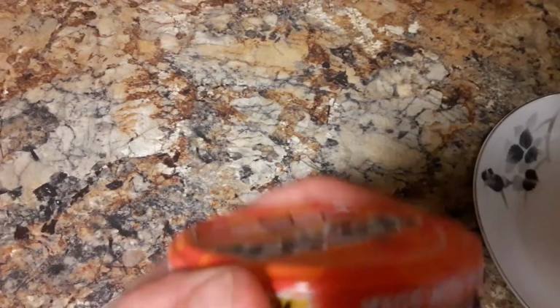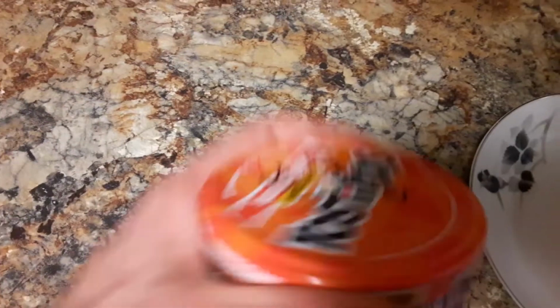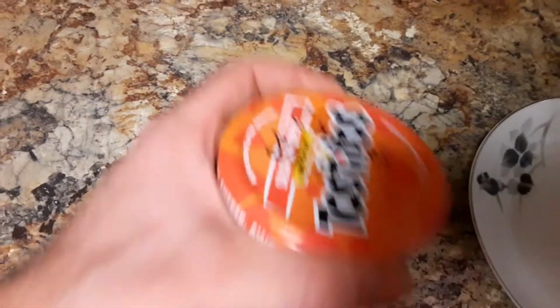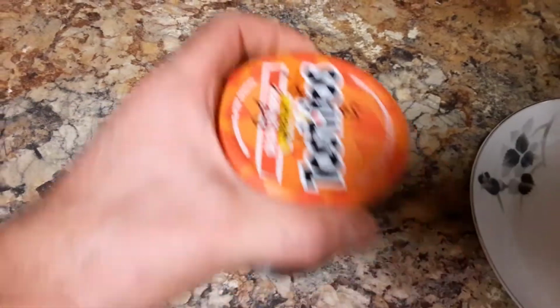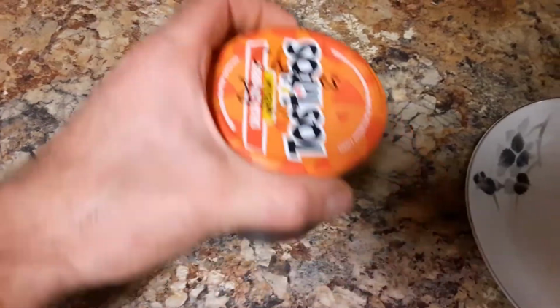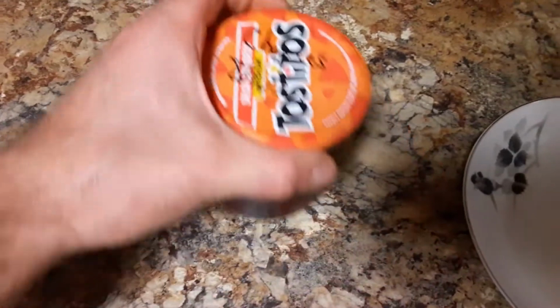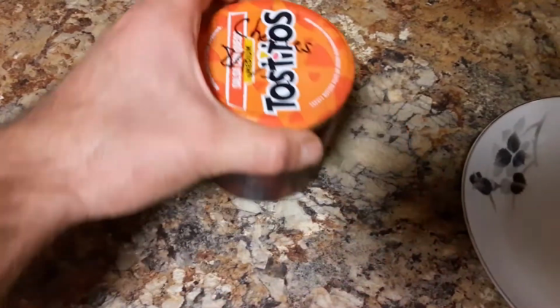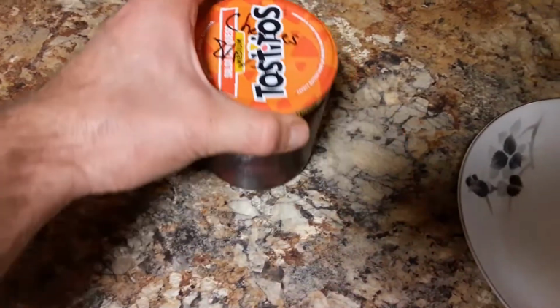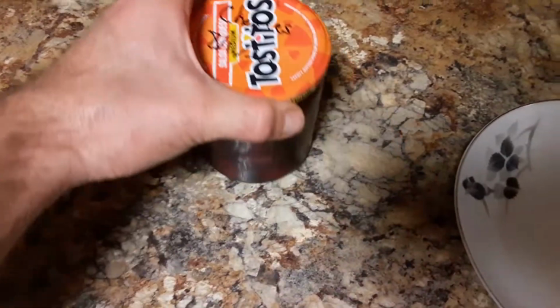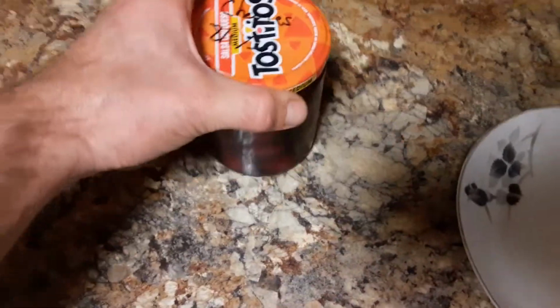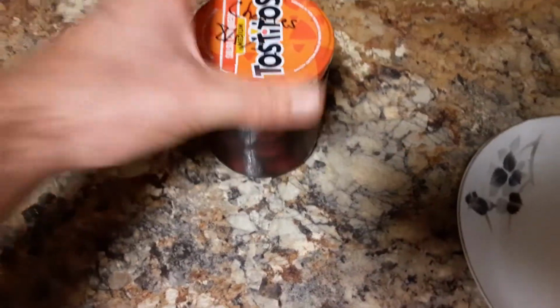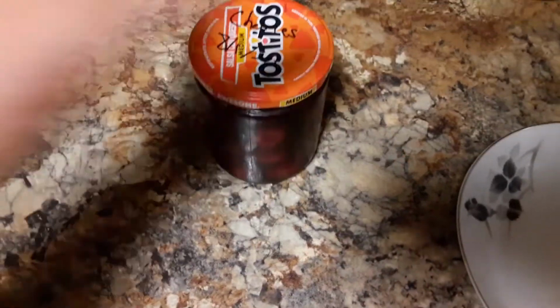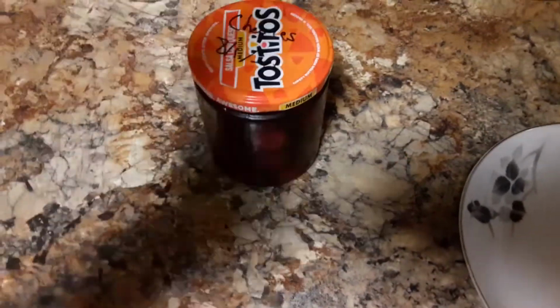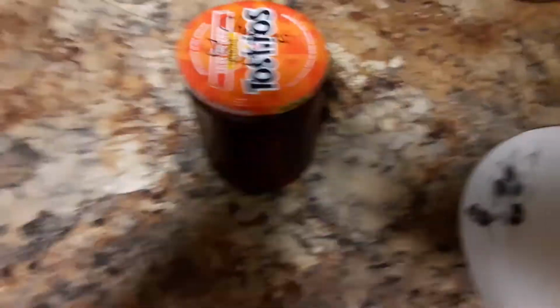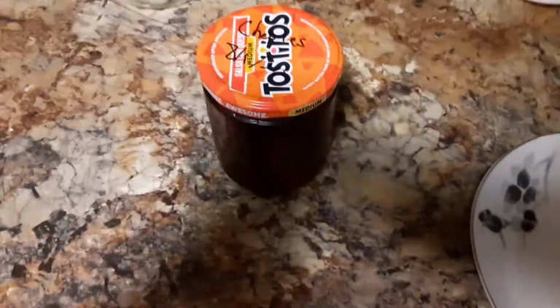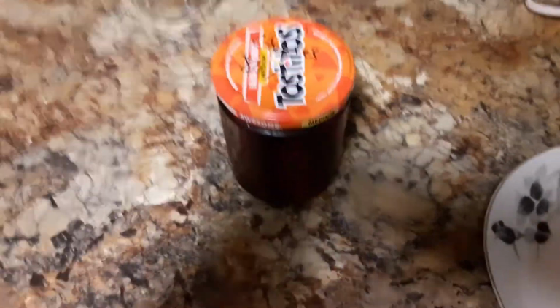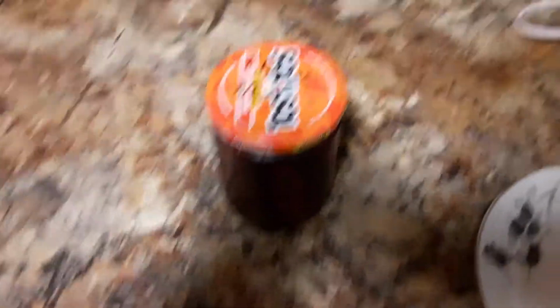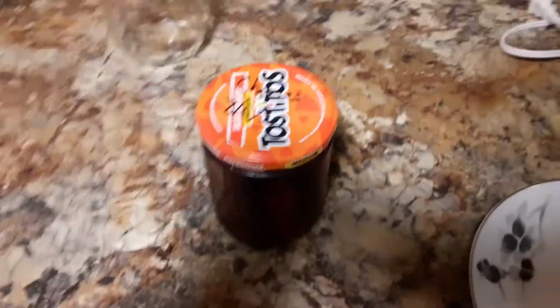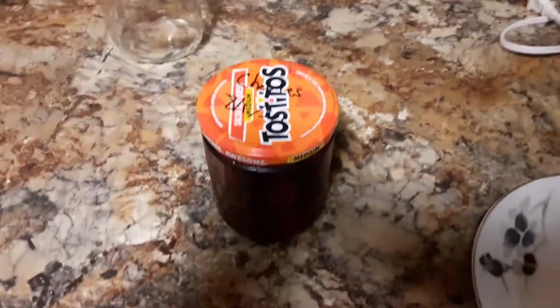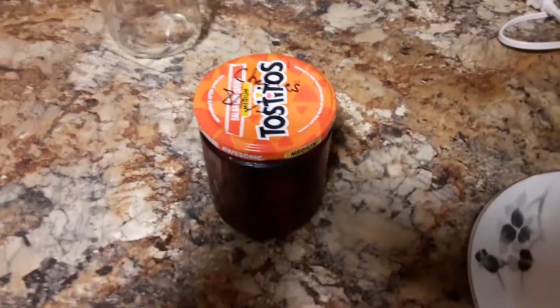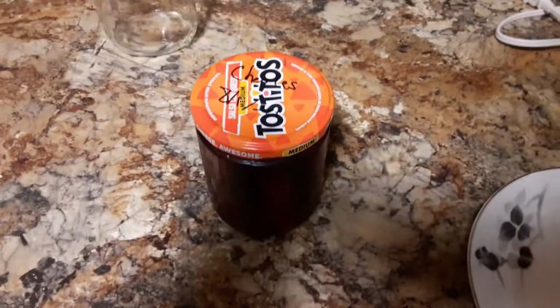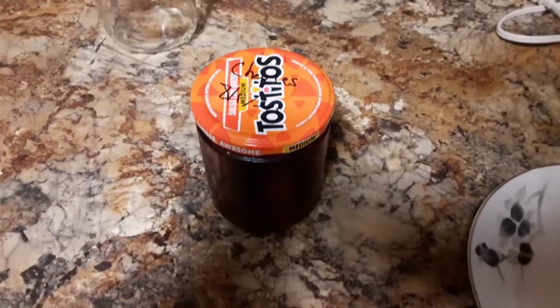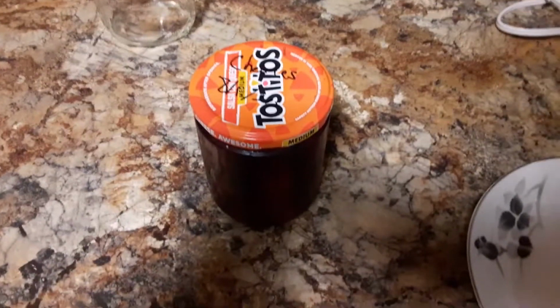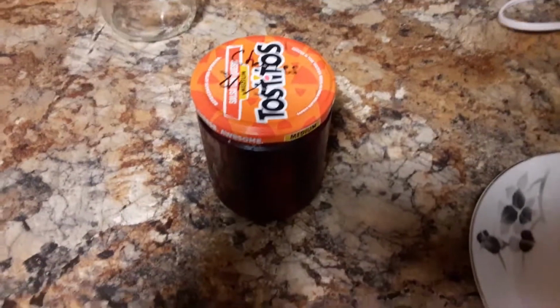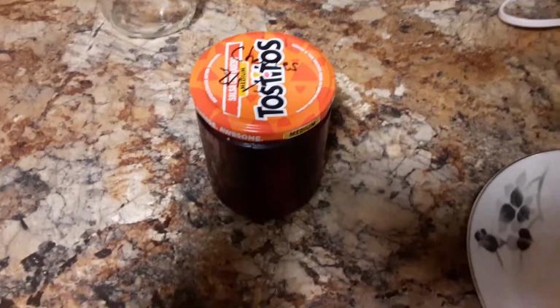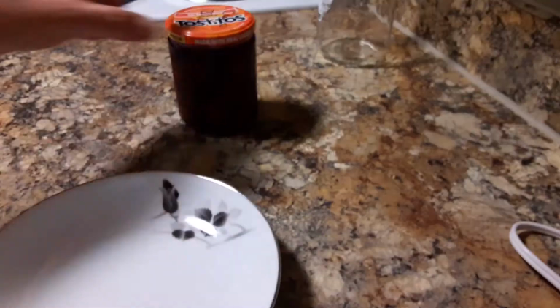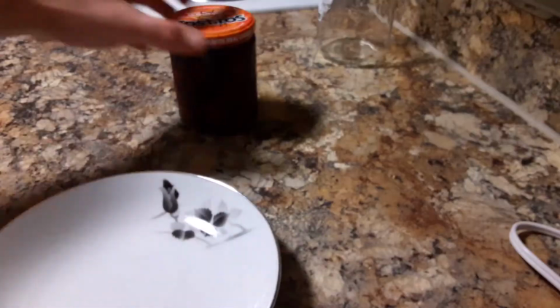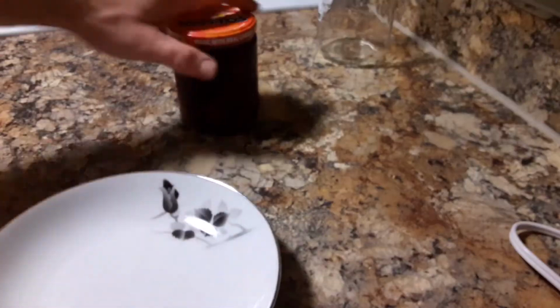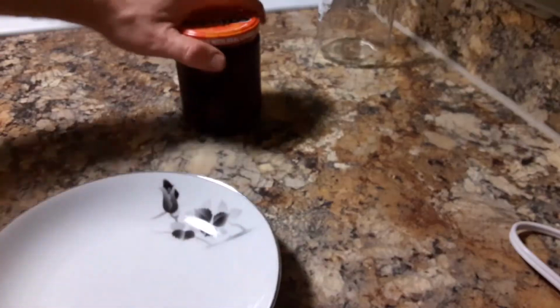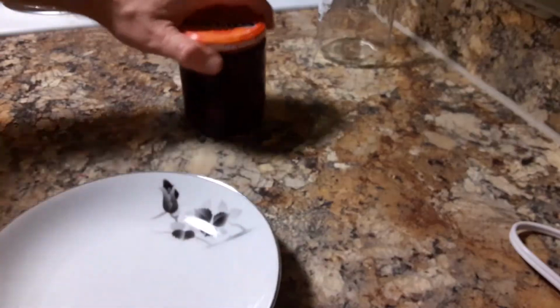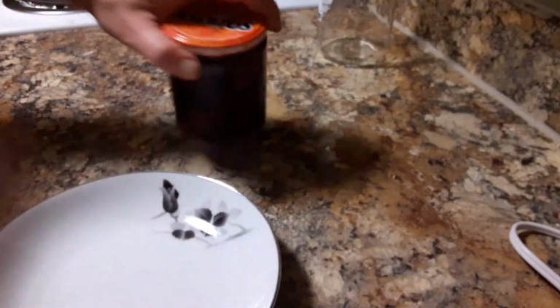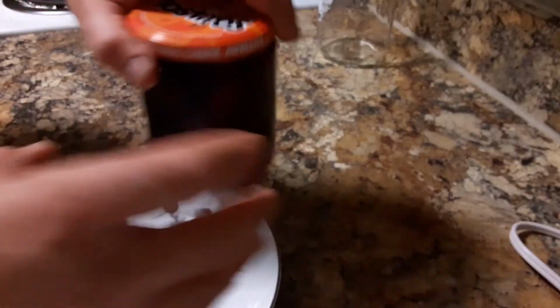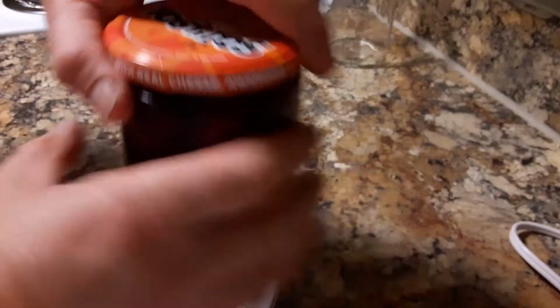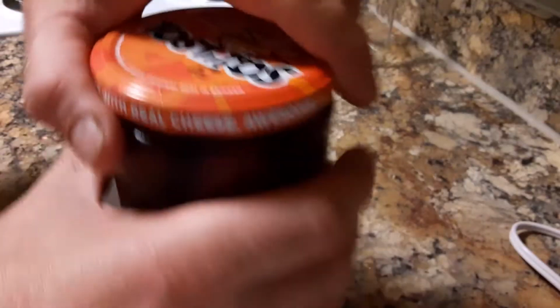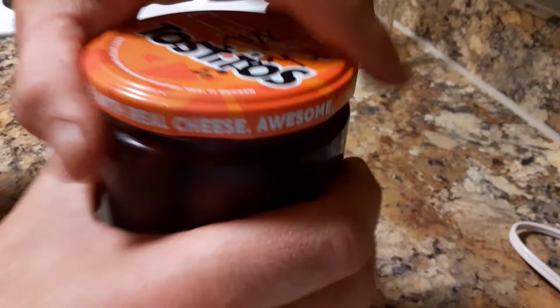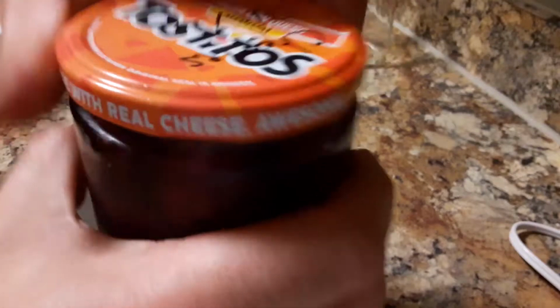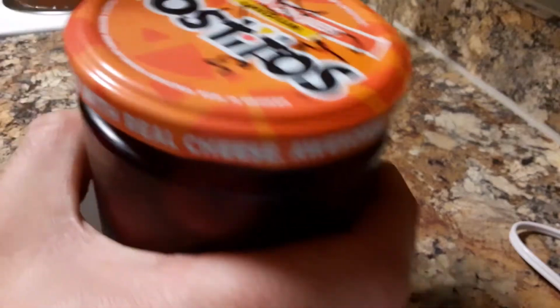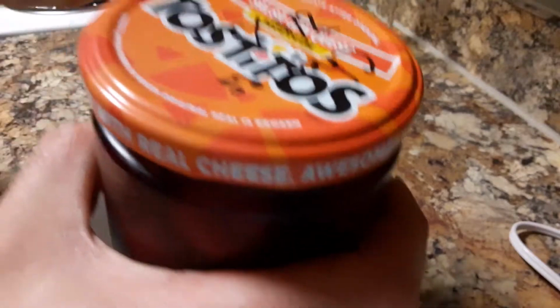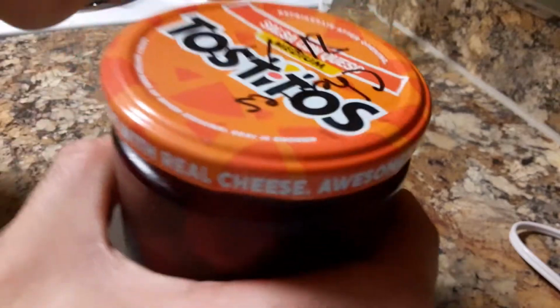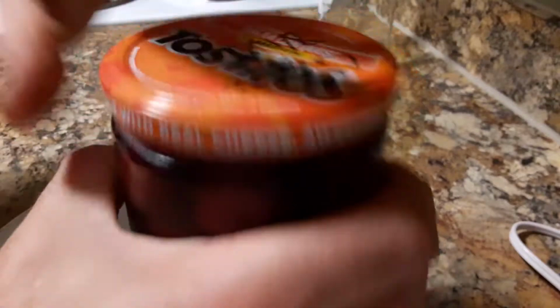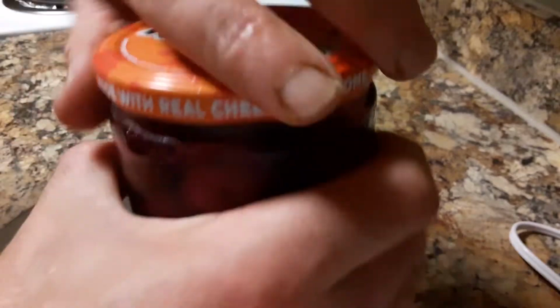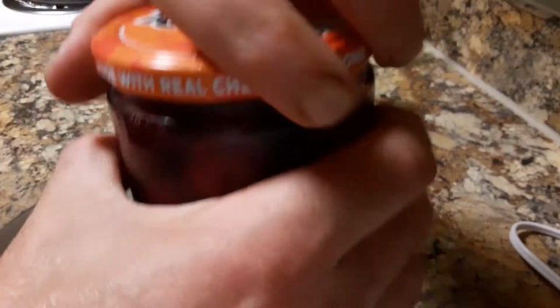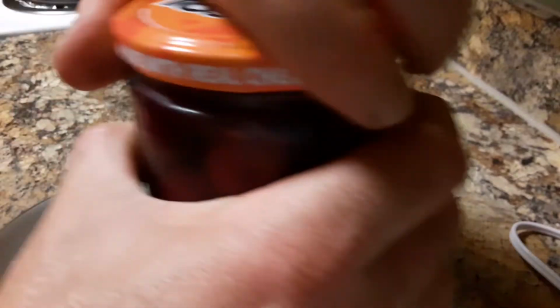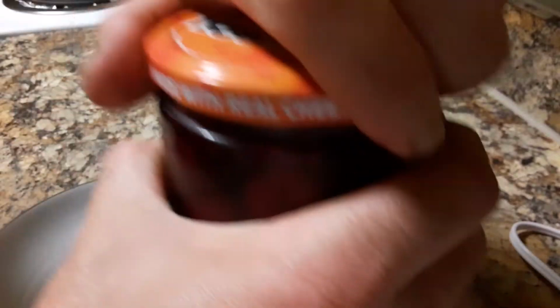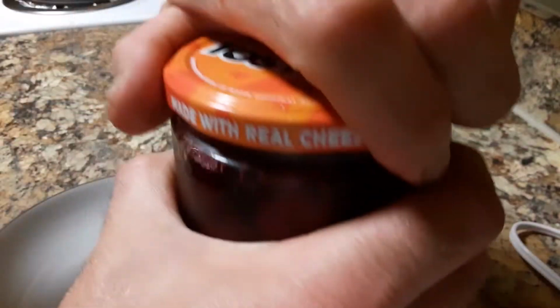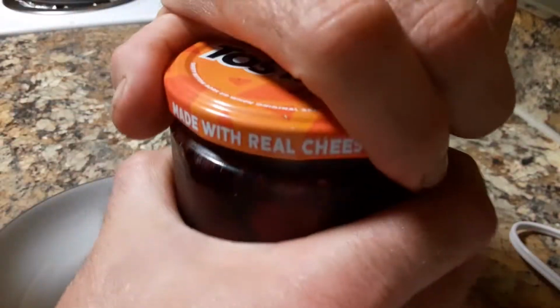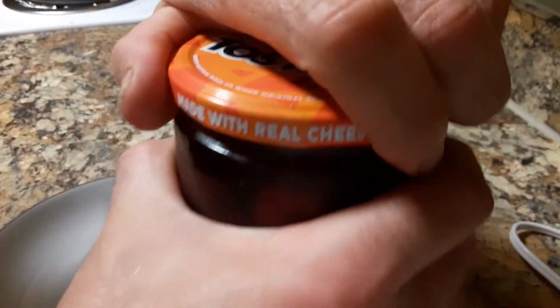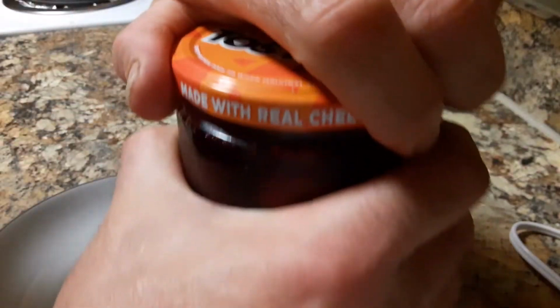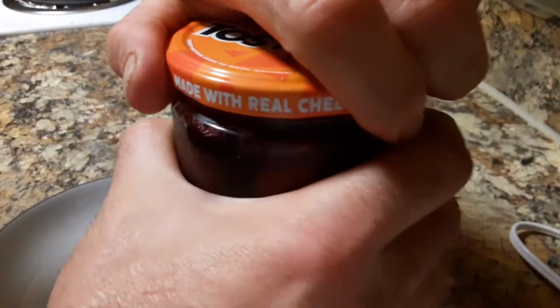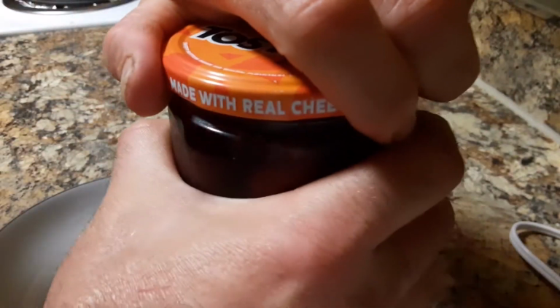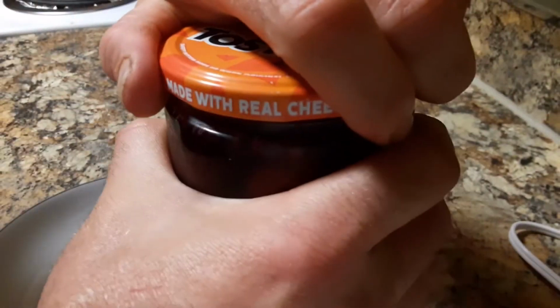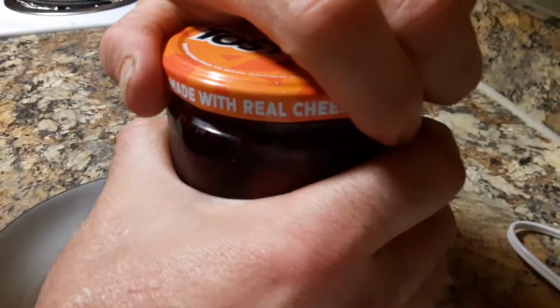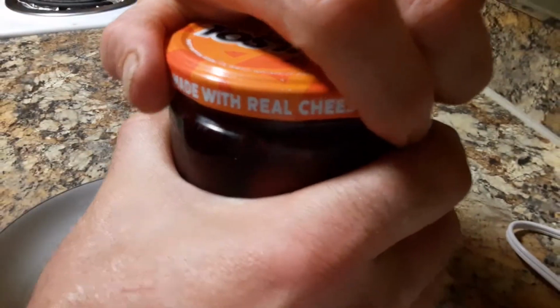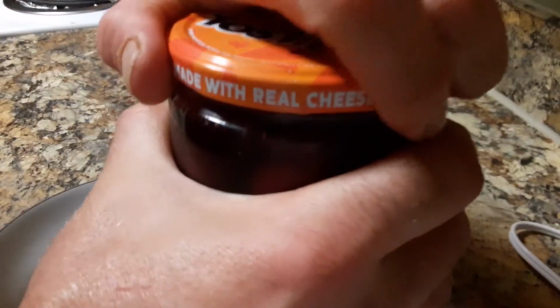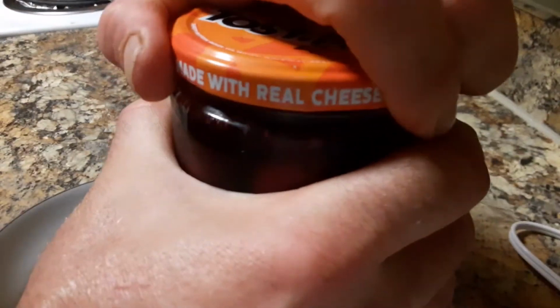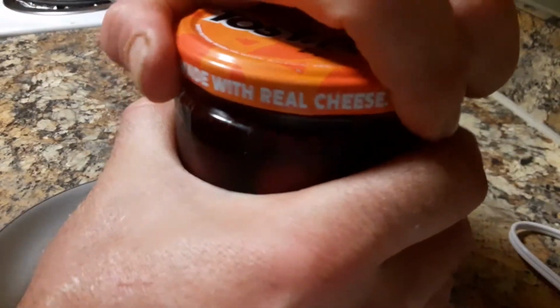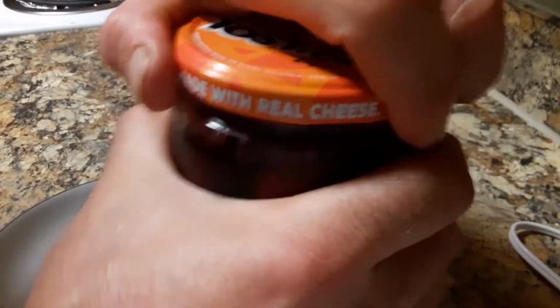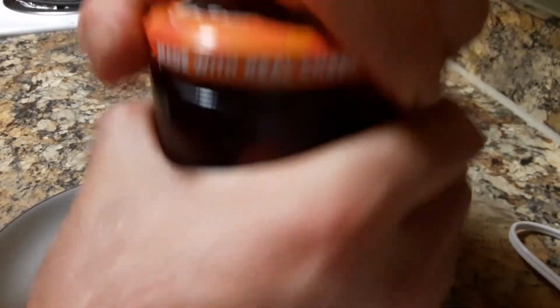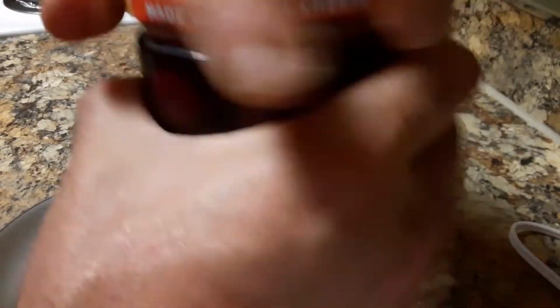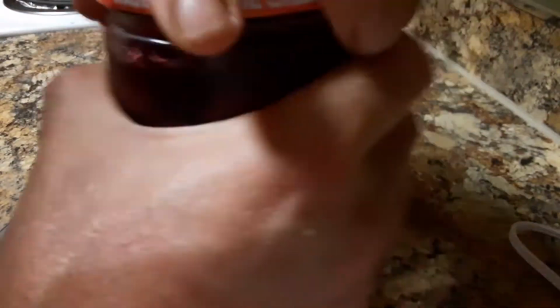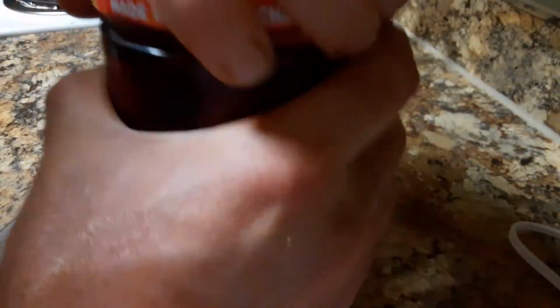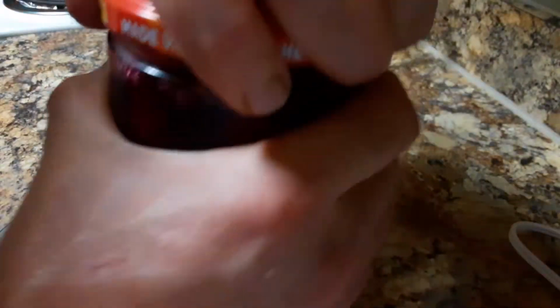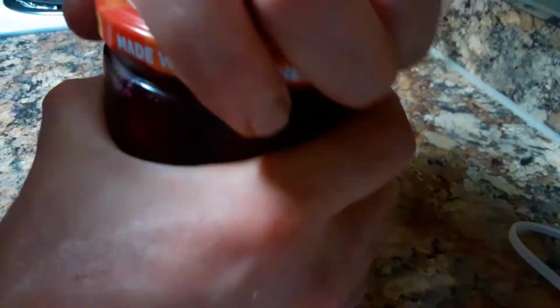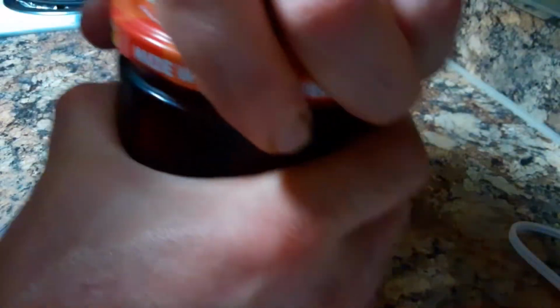Hold on, let me set this down for a sec. Okay, here we go. They're on there tight.